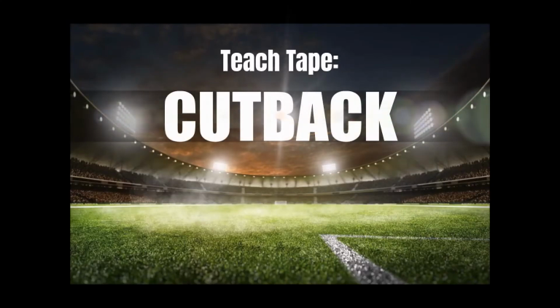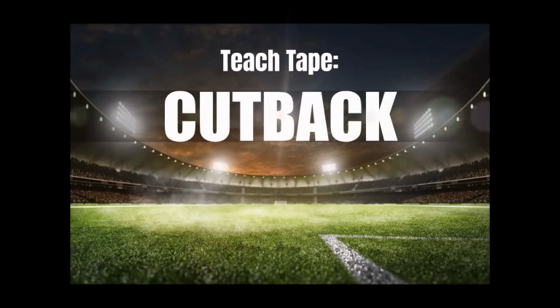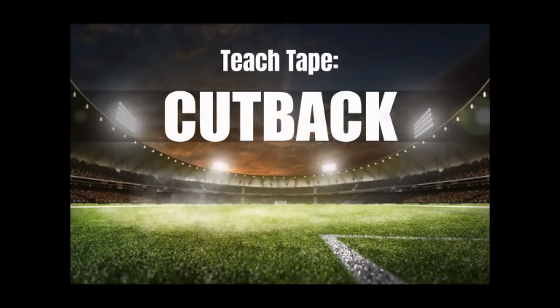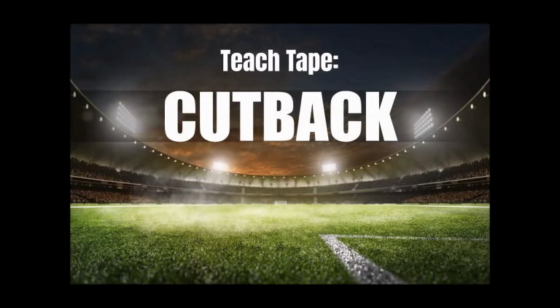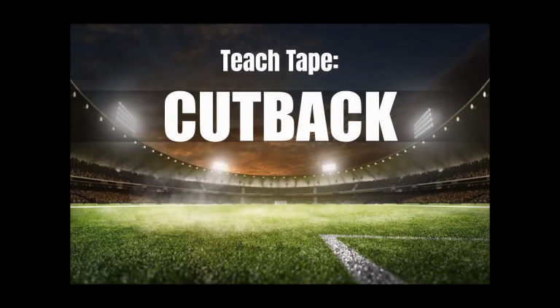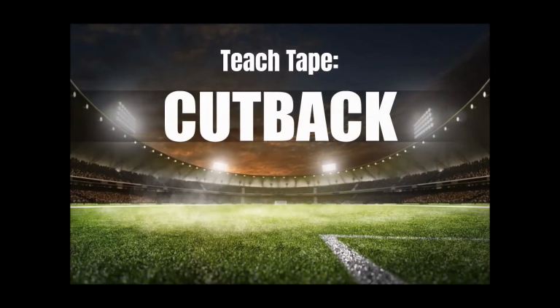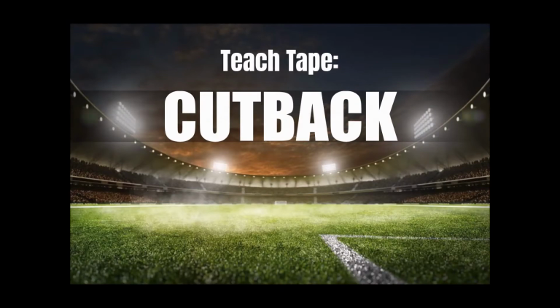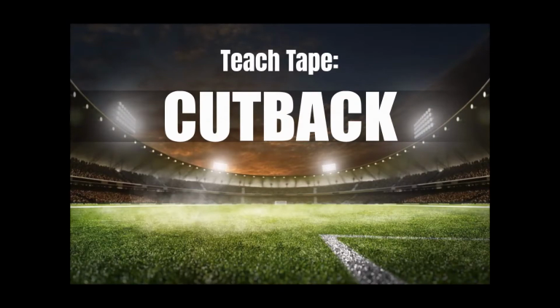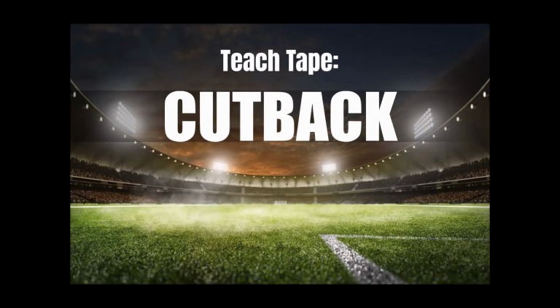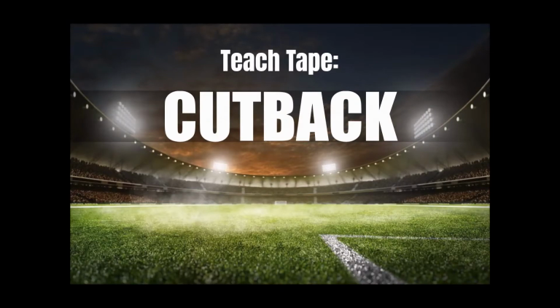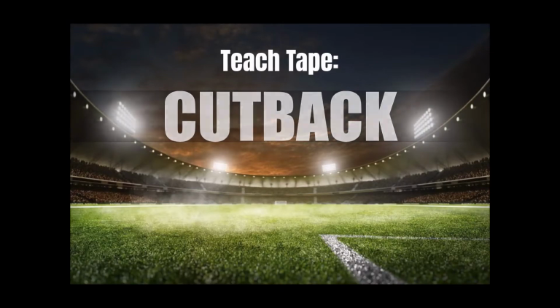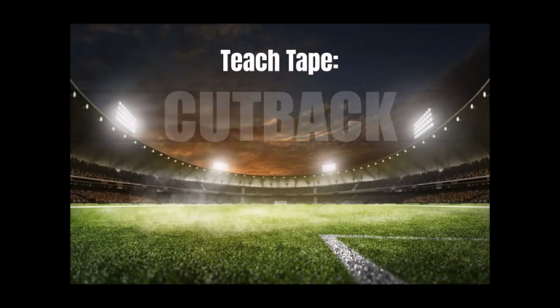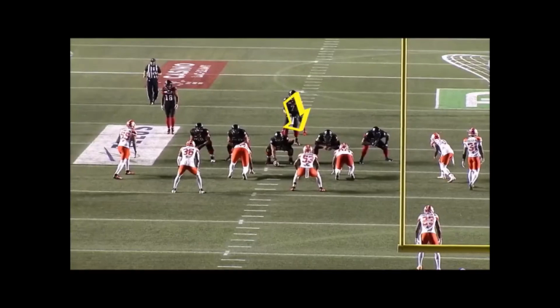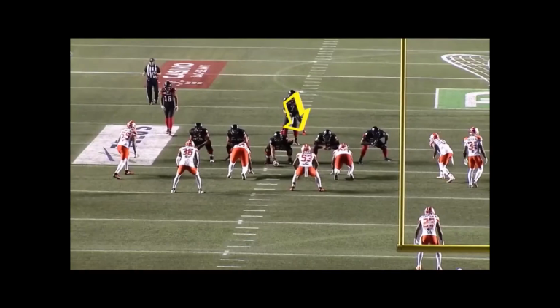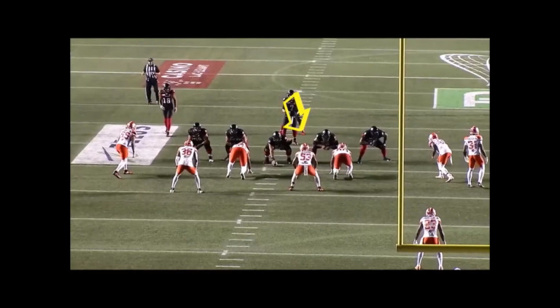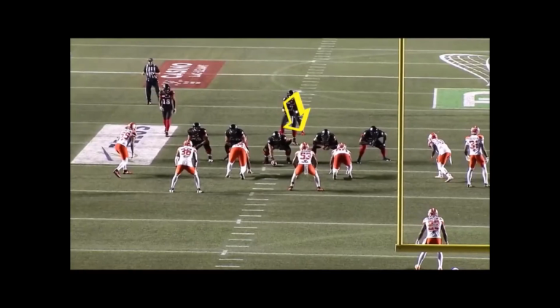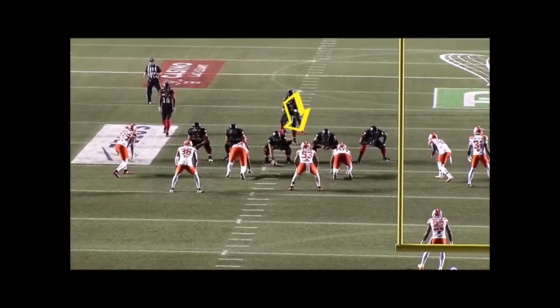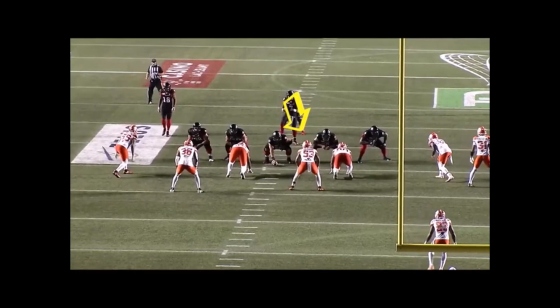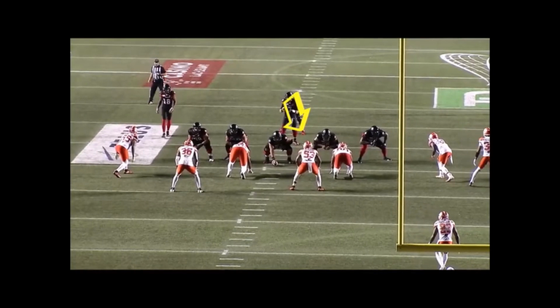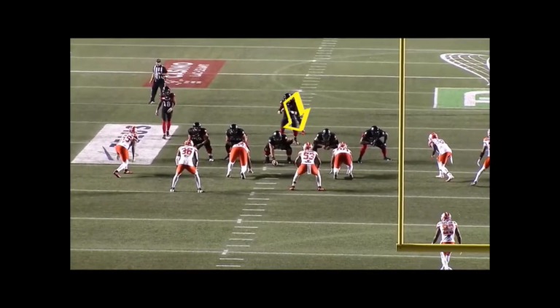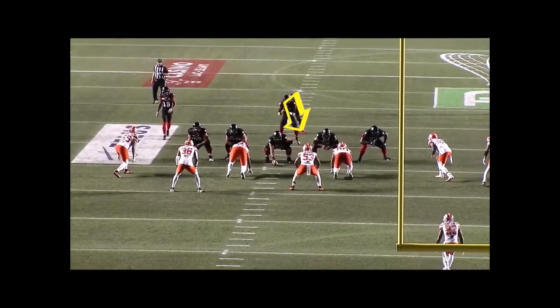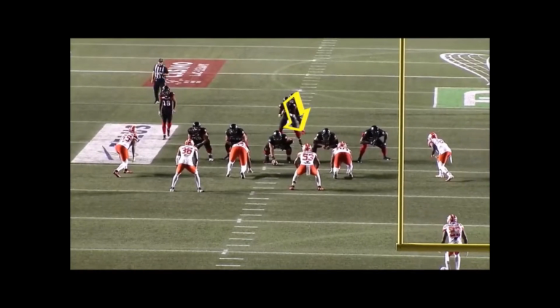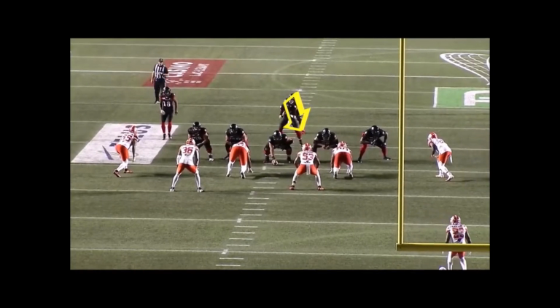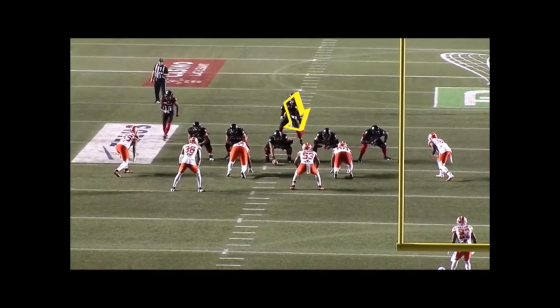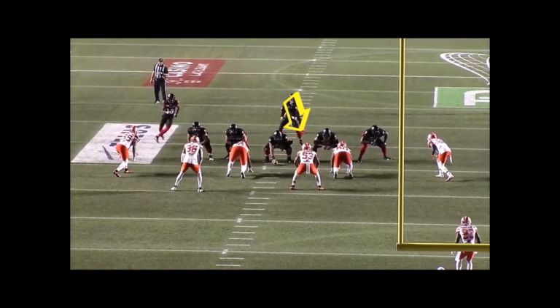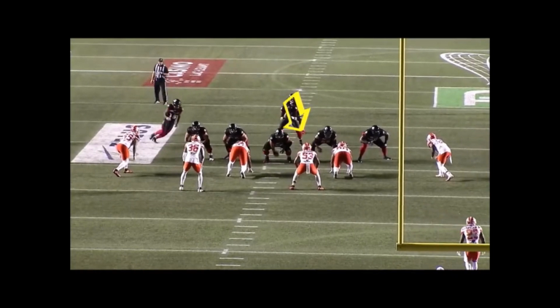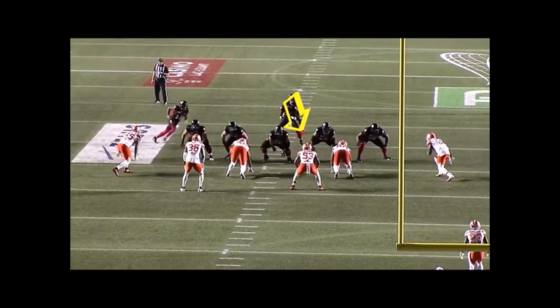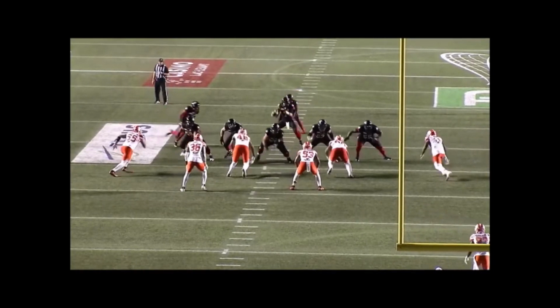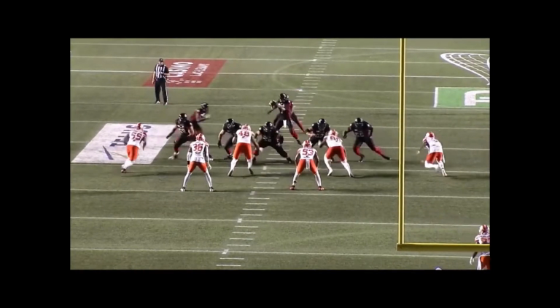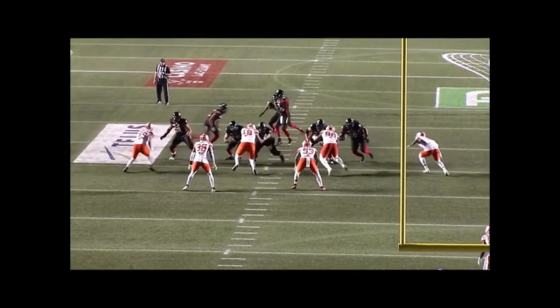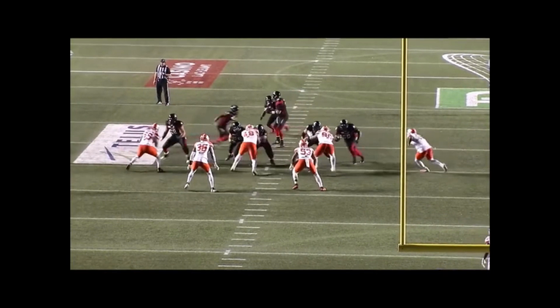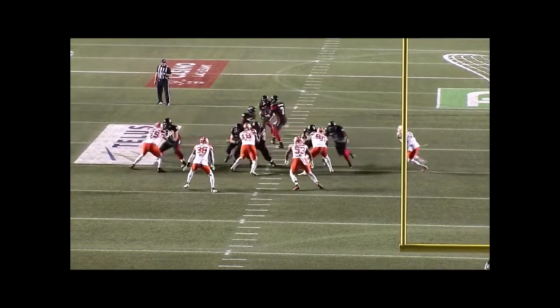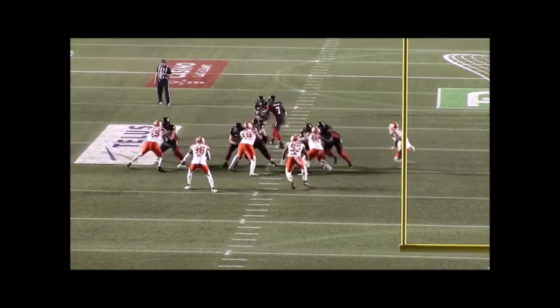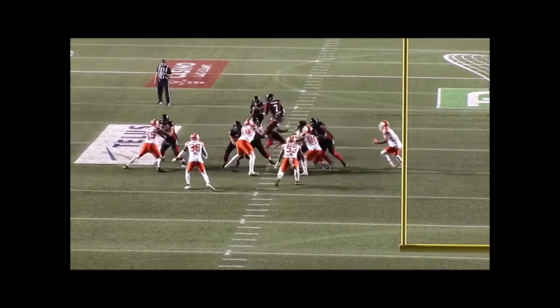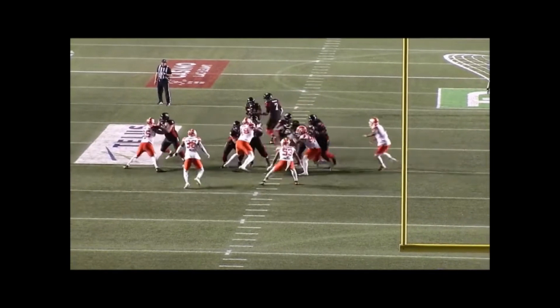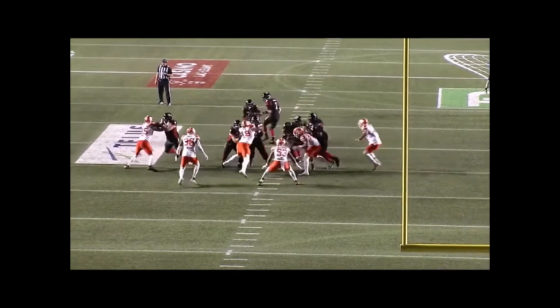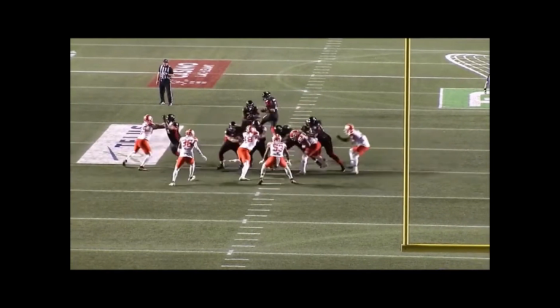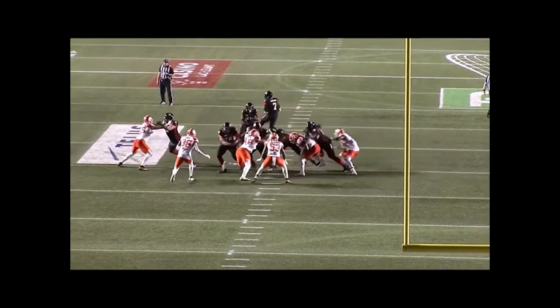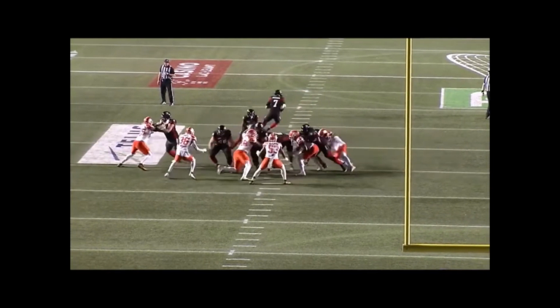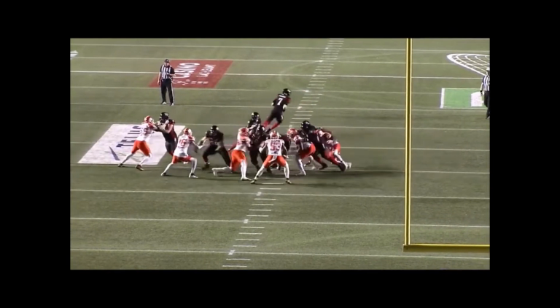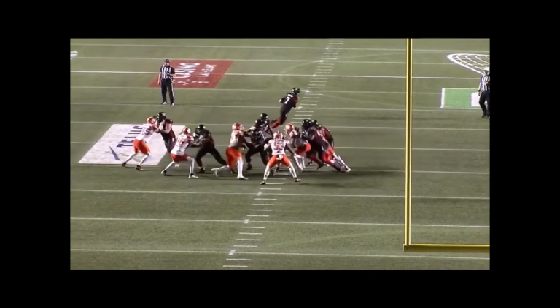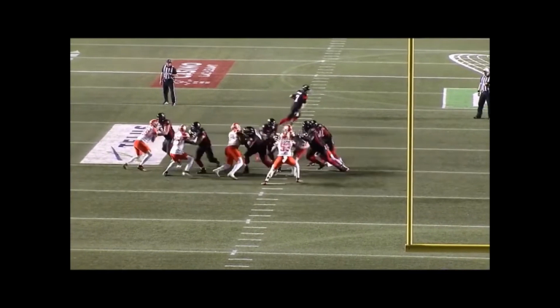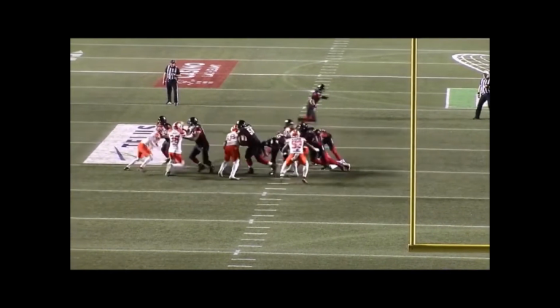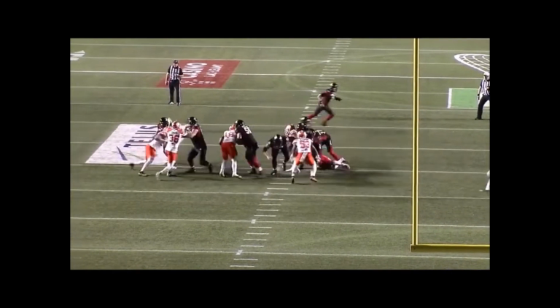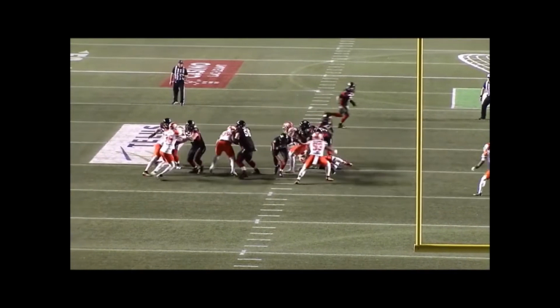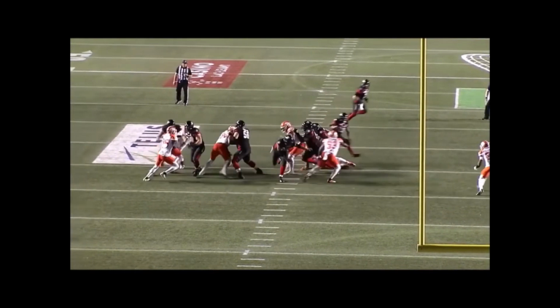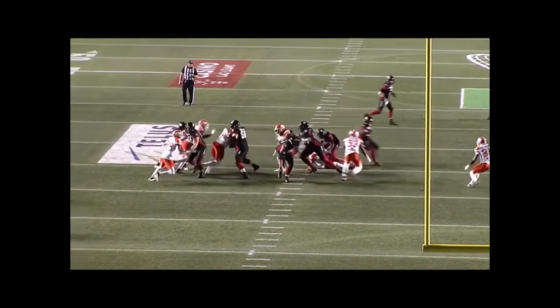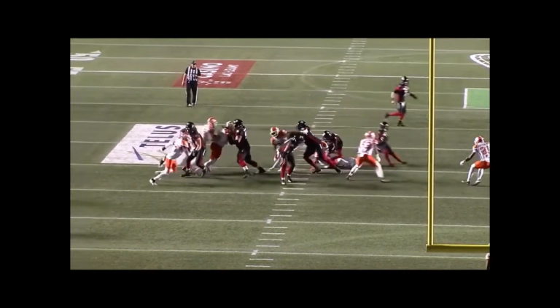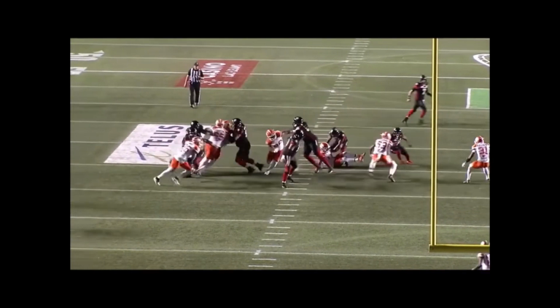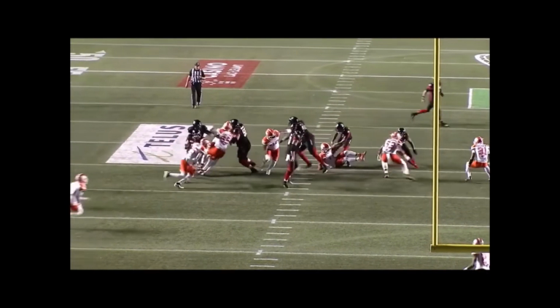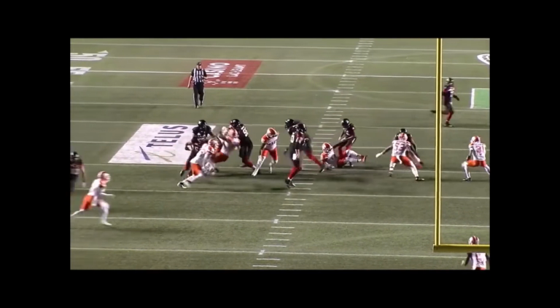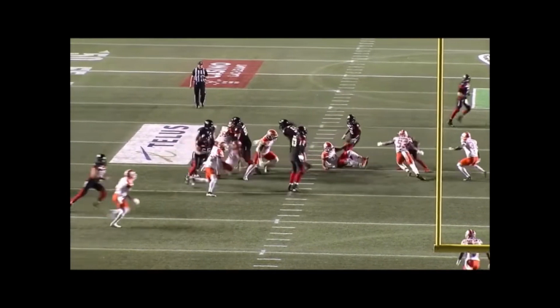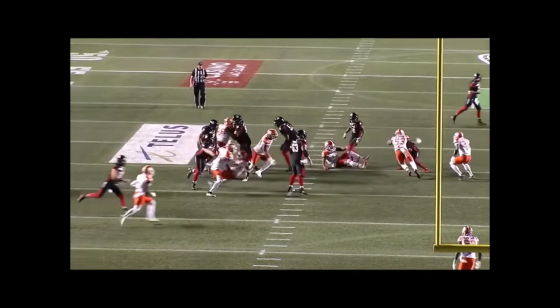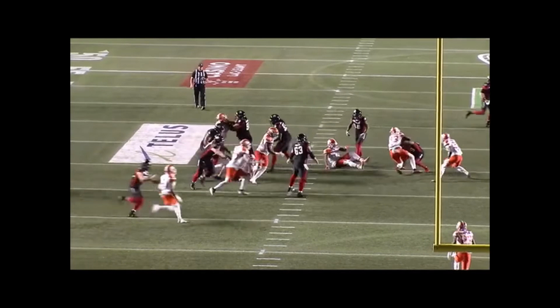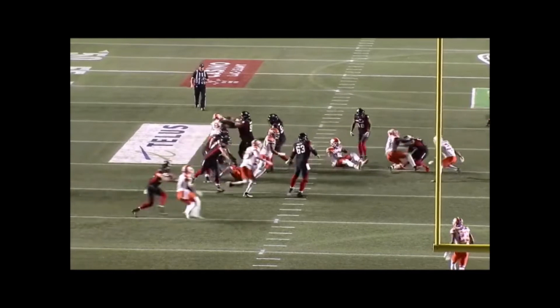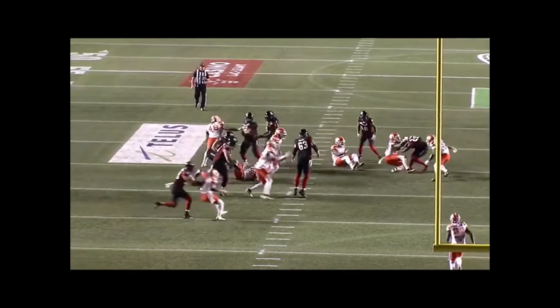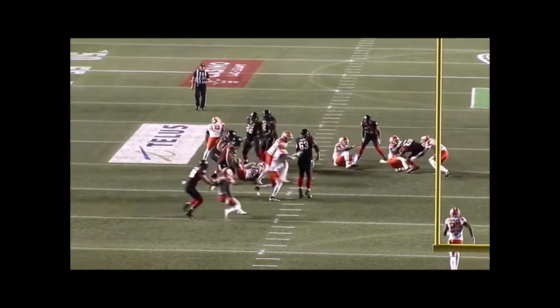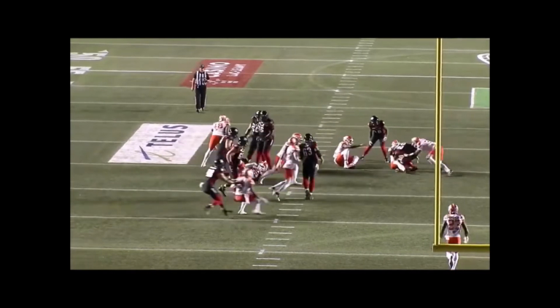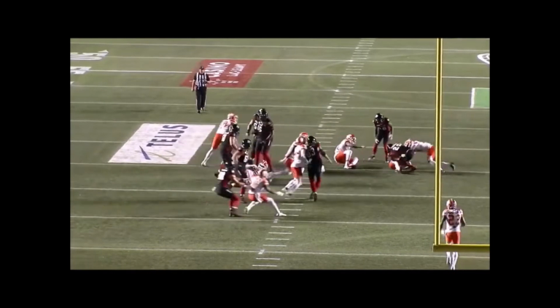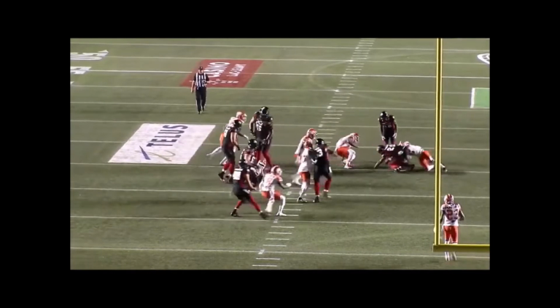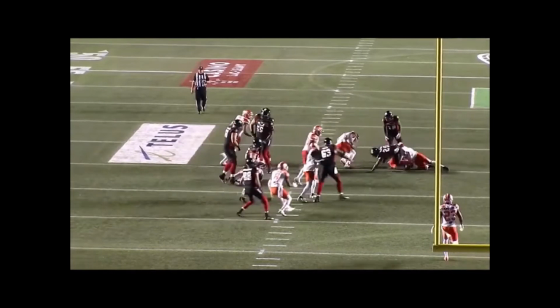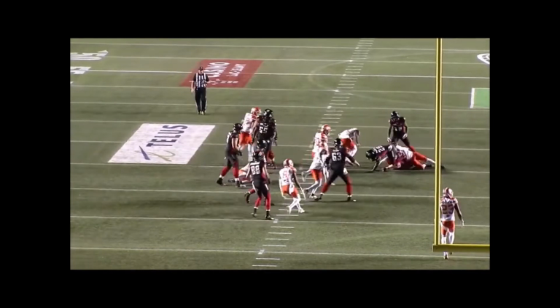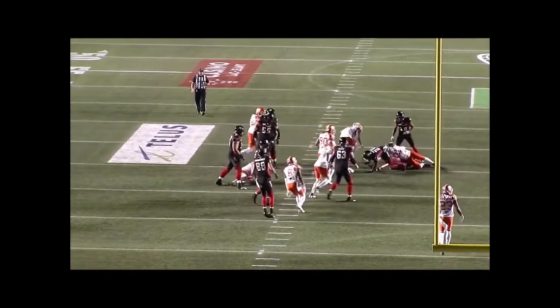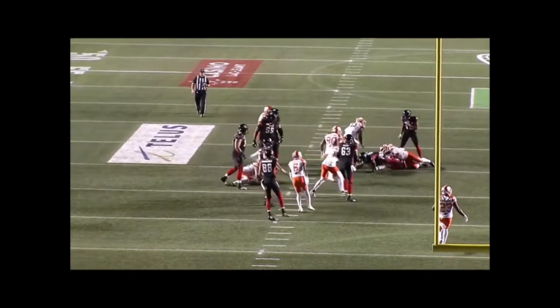What up family, today's teach tape is to teach linebackers how to stay square and defend against a cutback run.